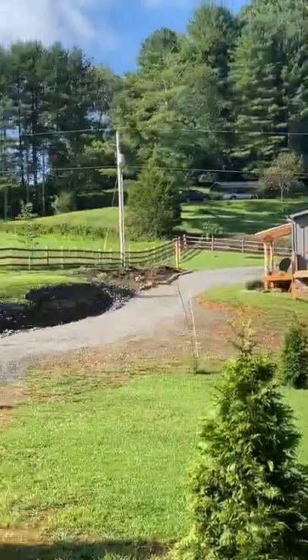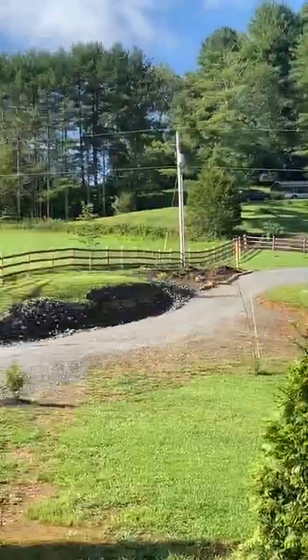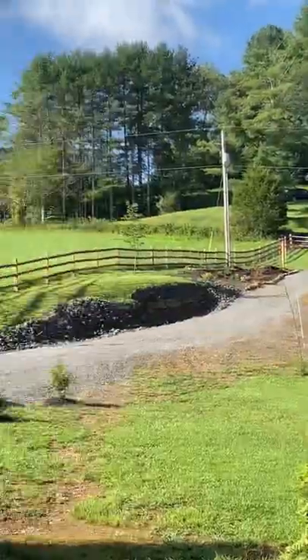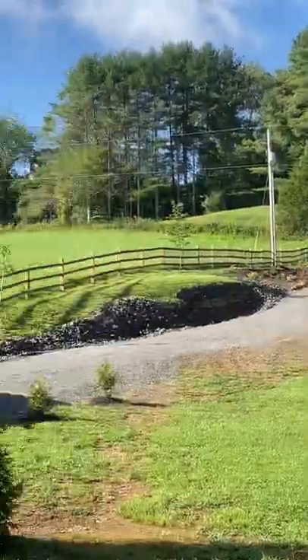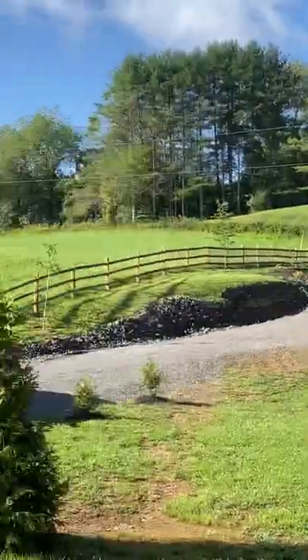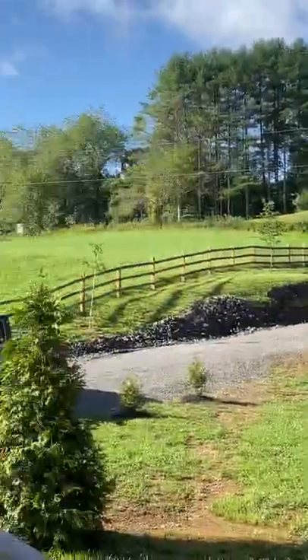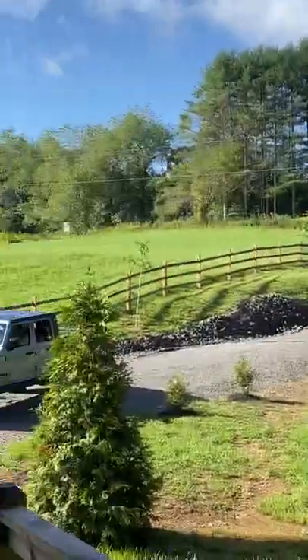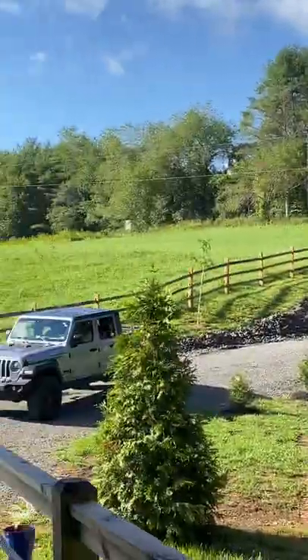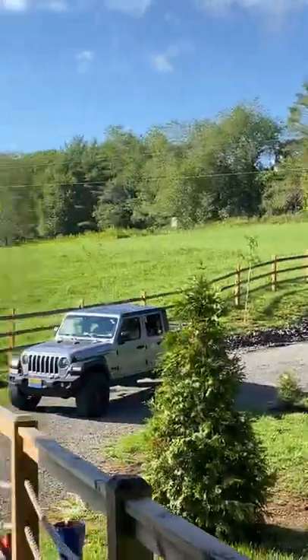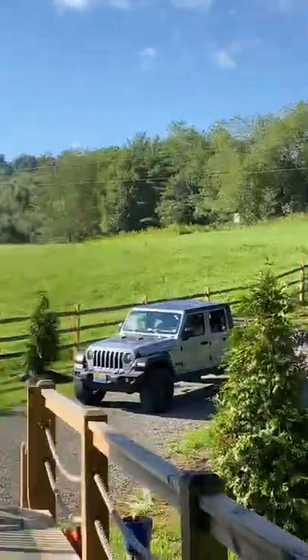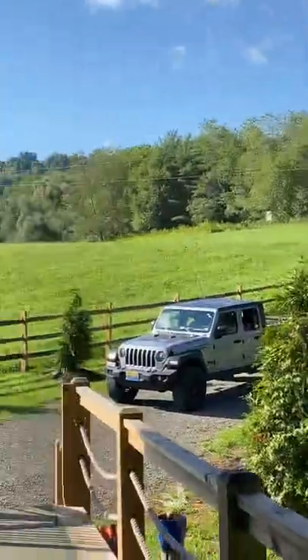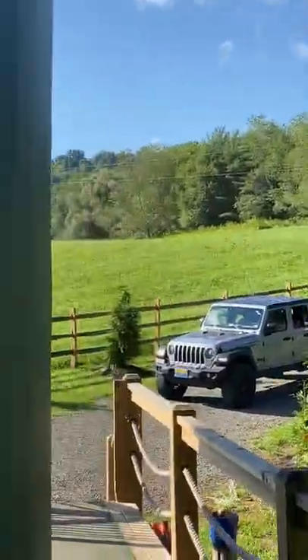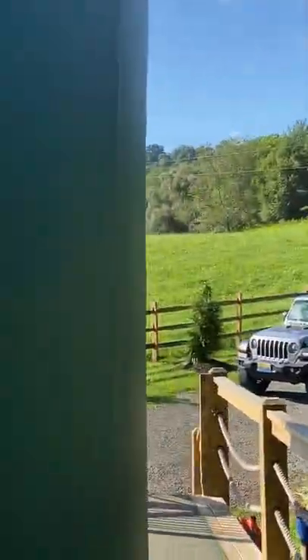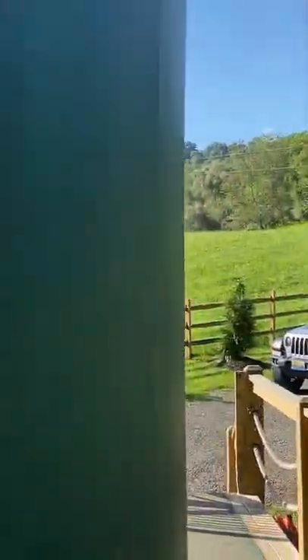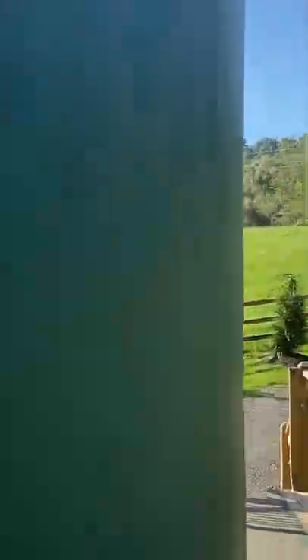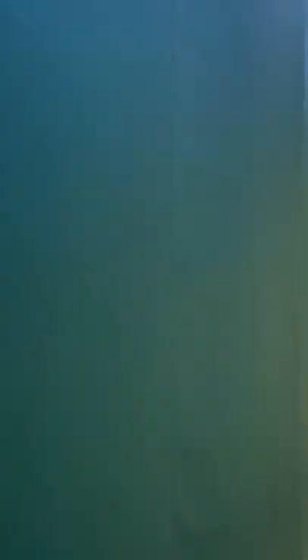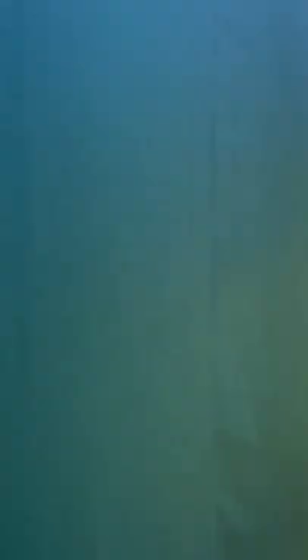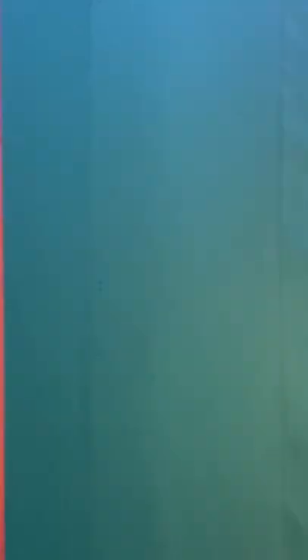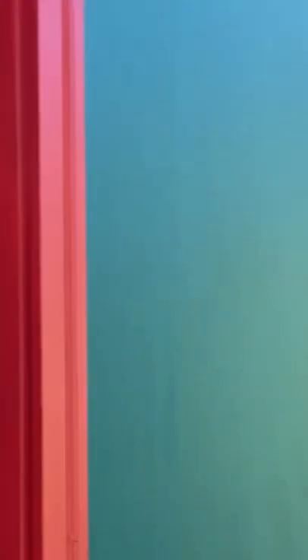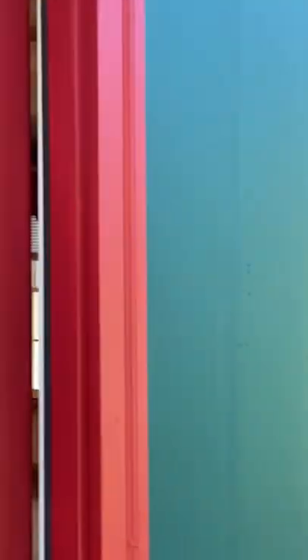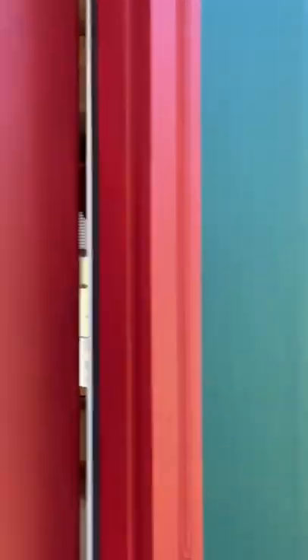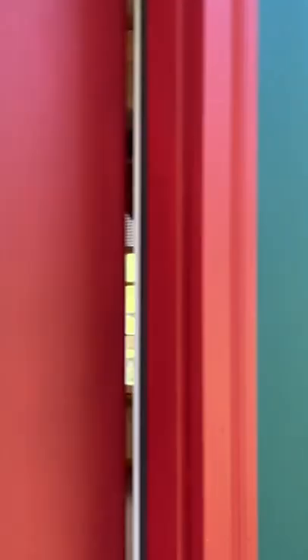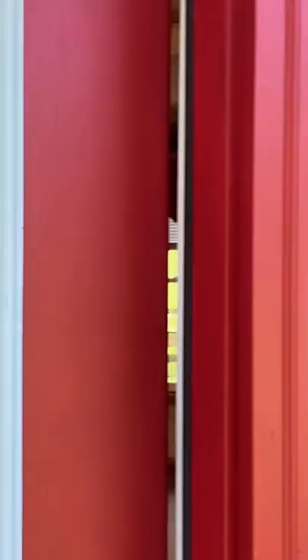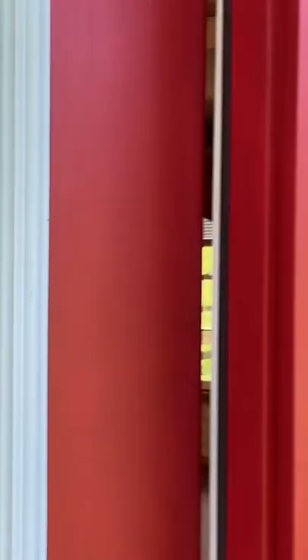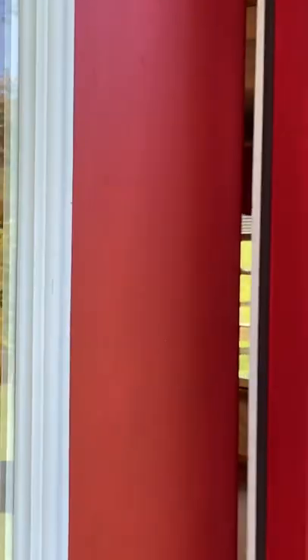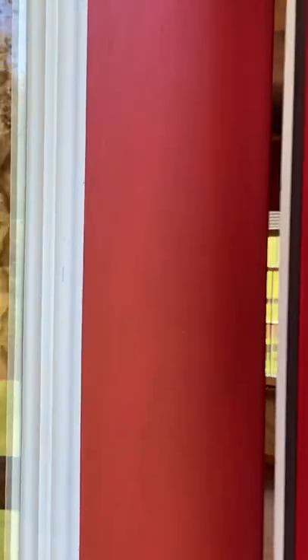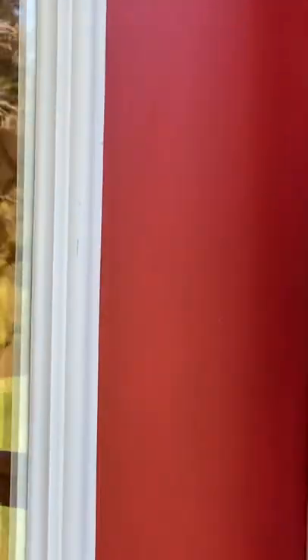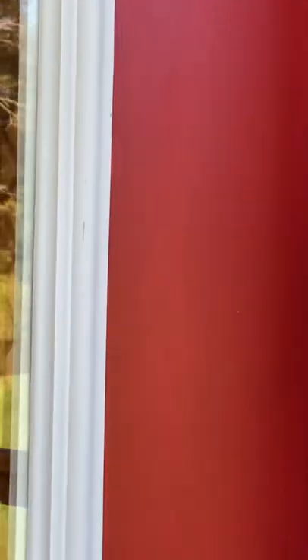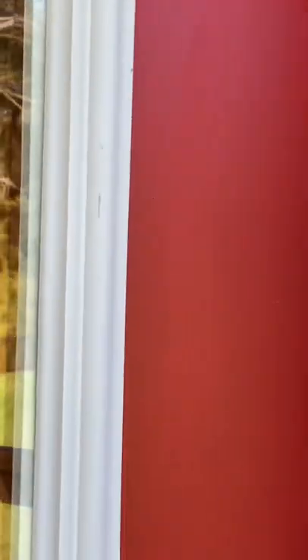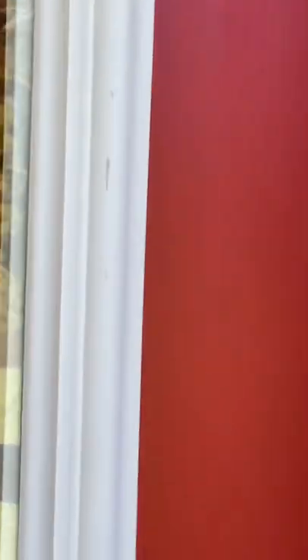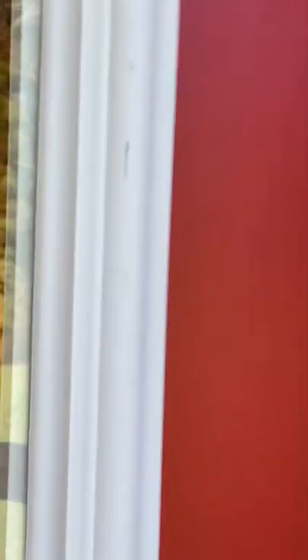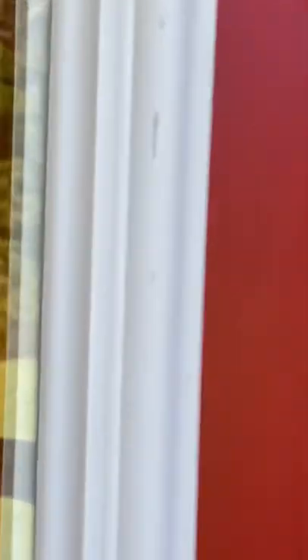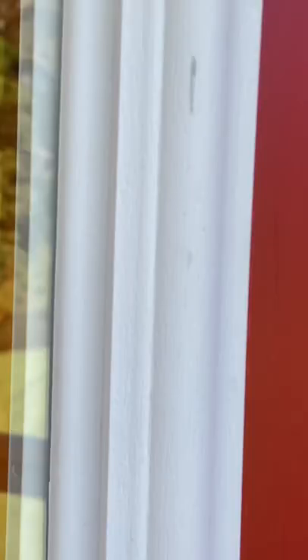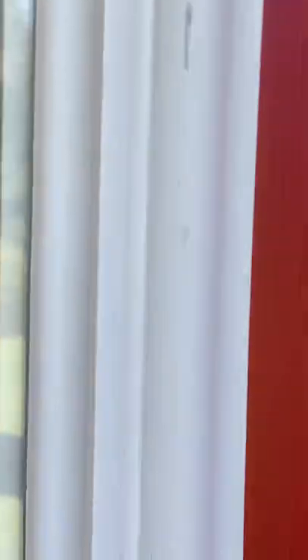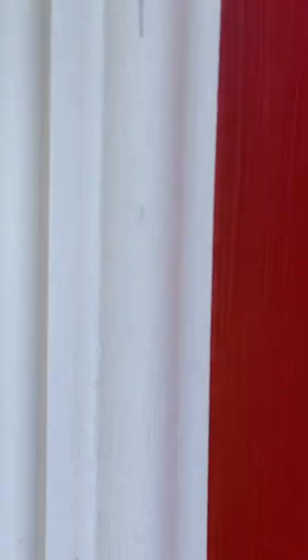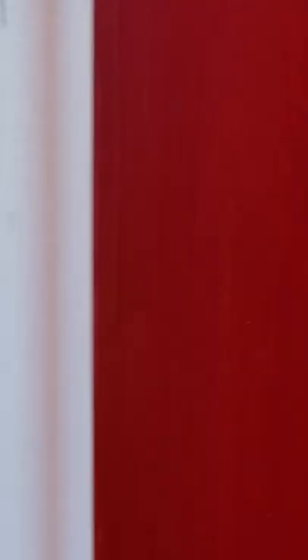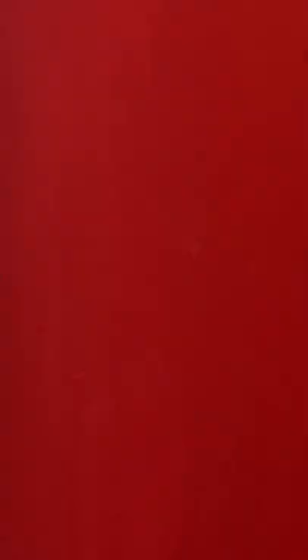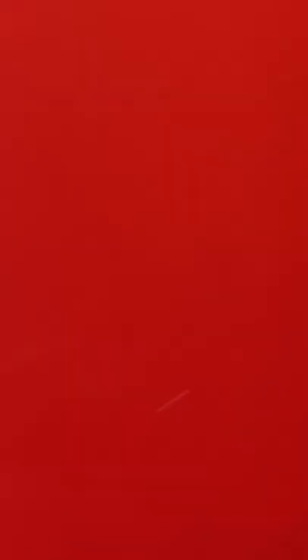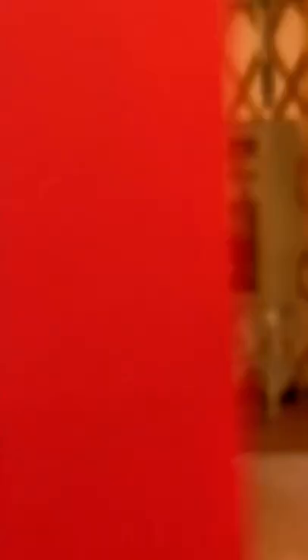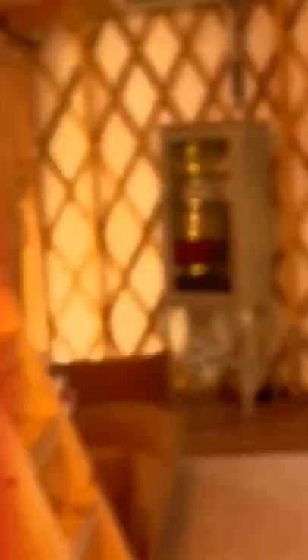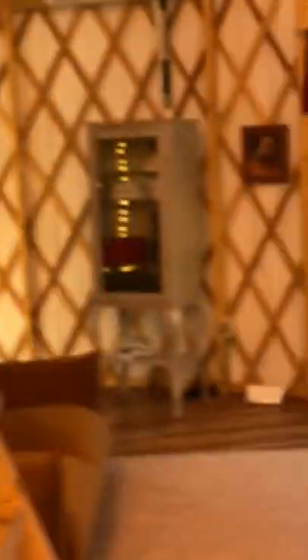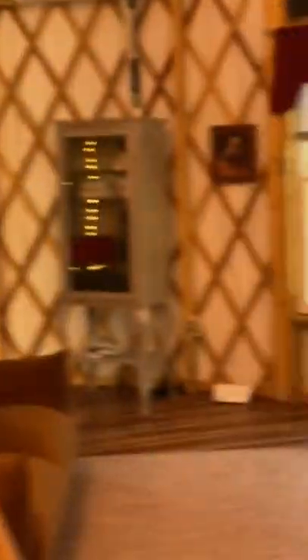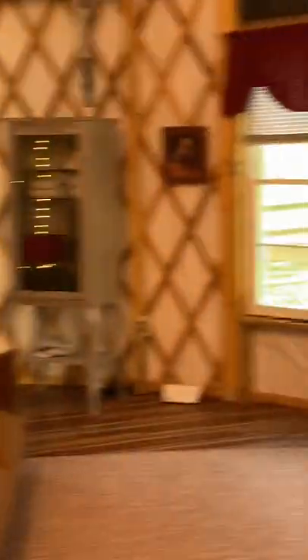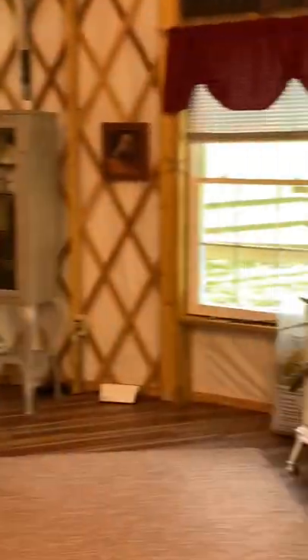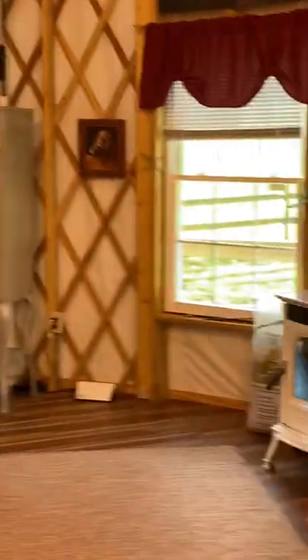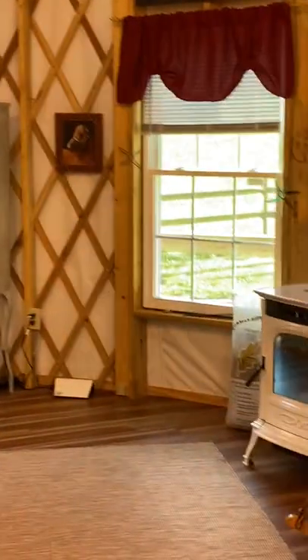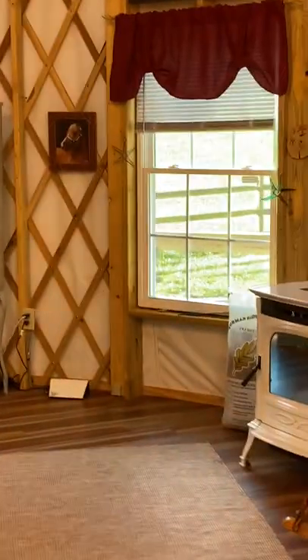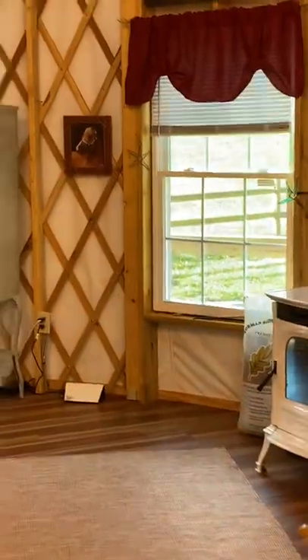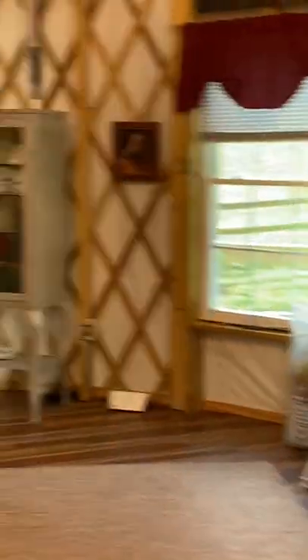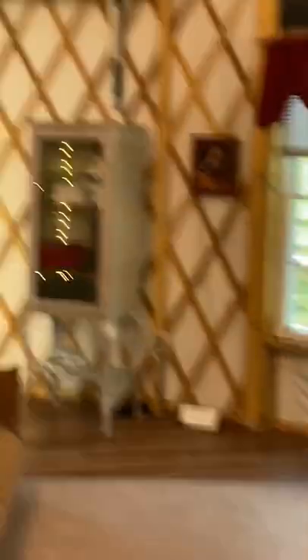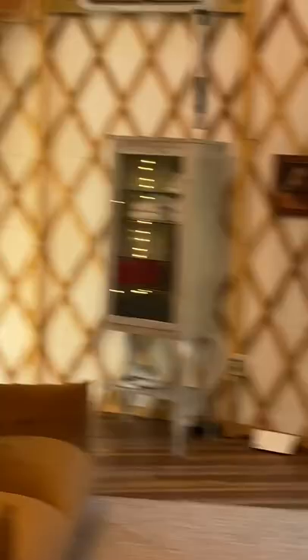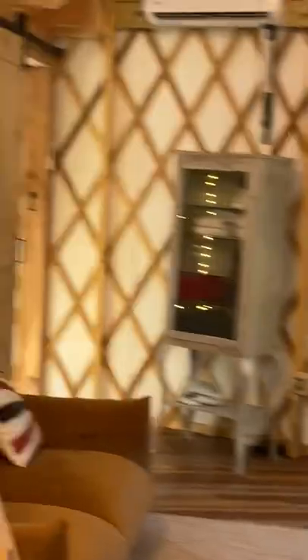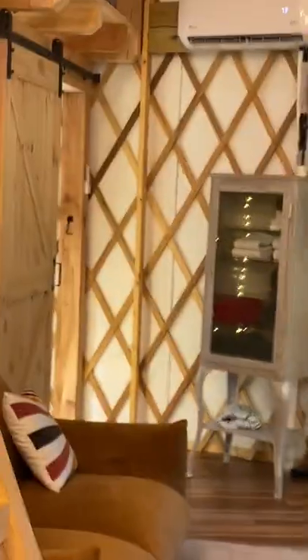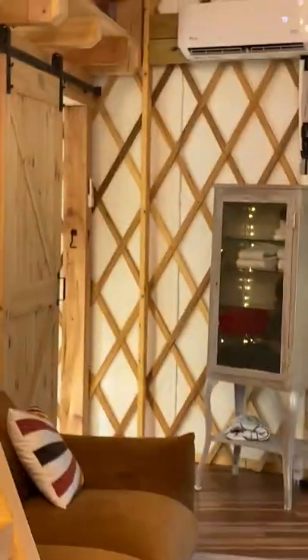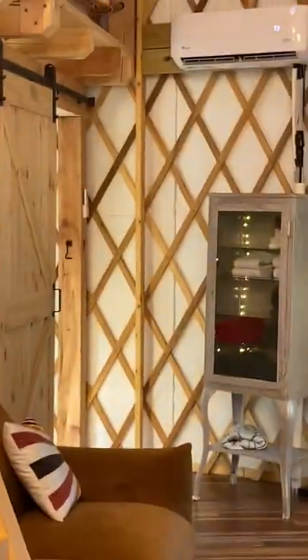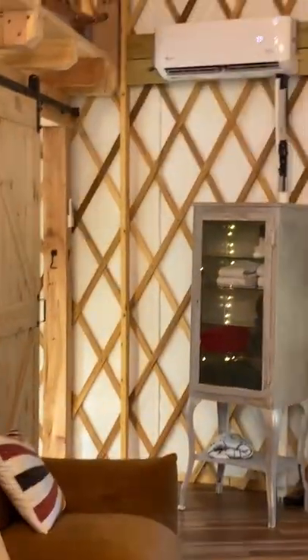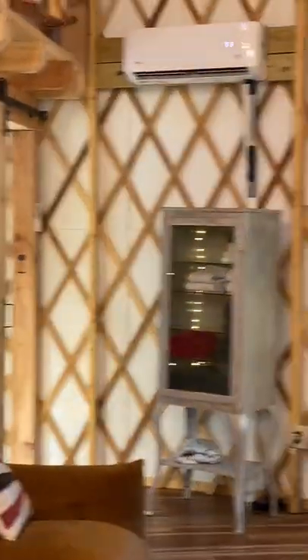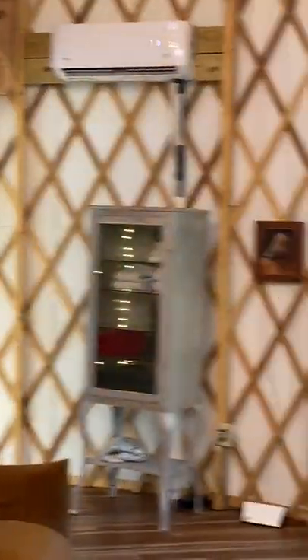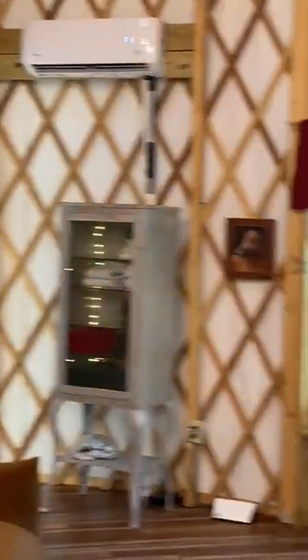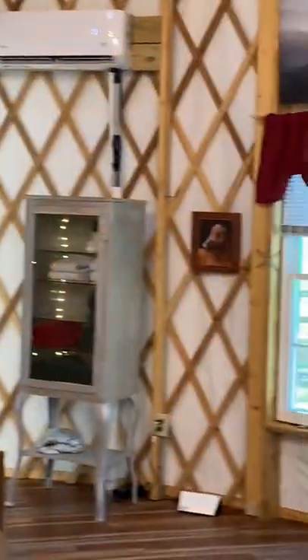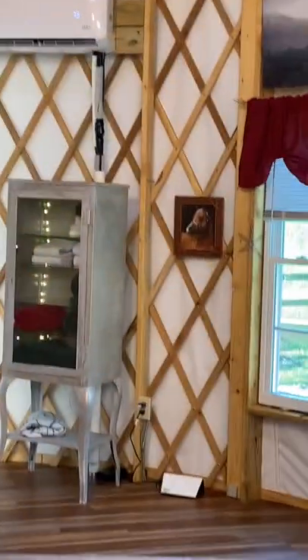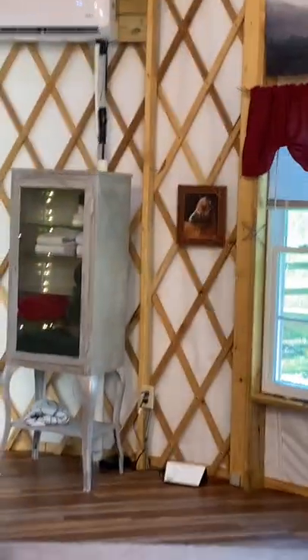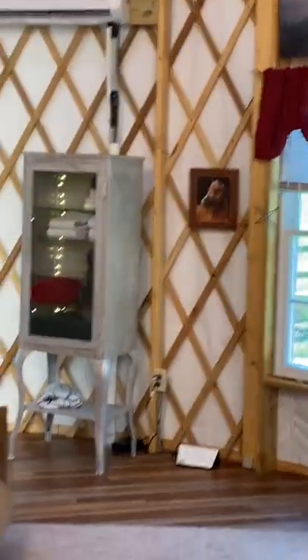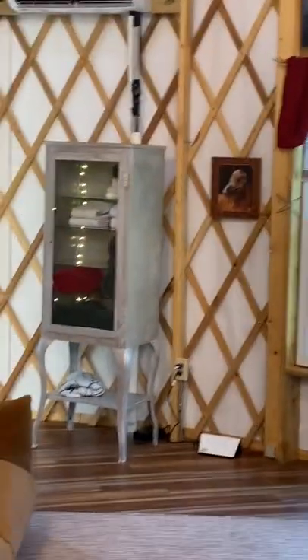That's the house. Now we're going into the entrance. This is the interior of the yurt.